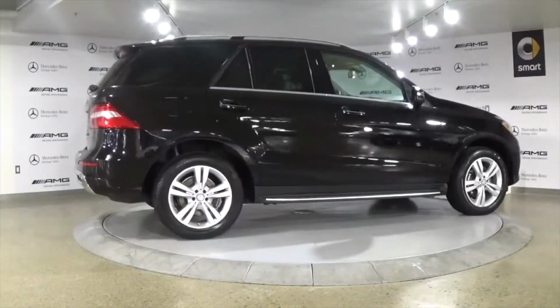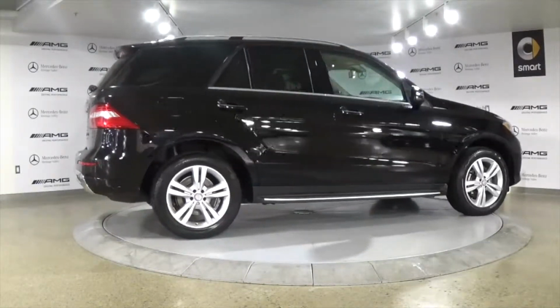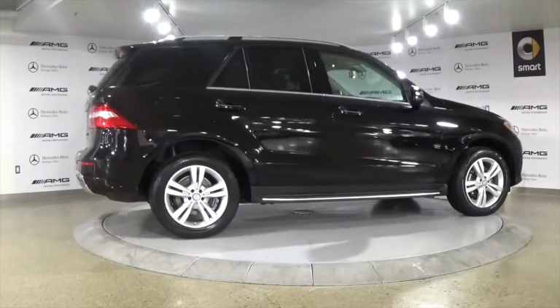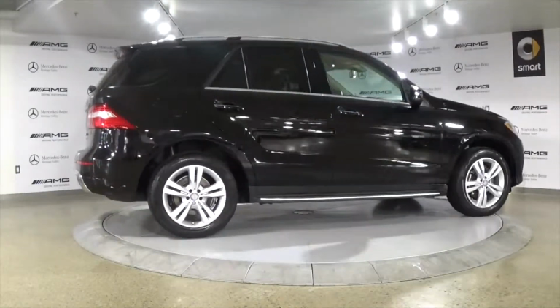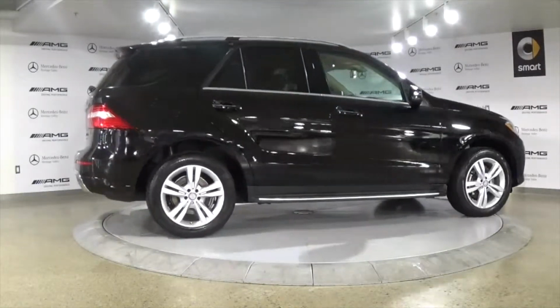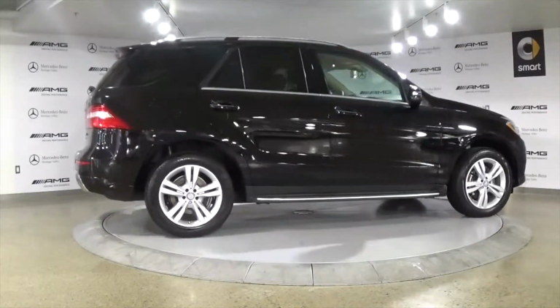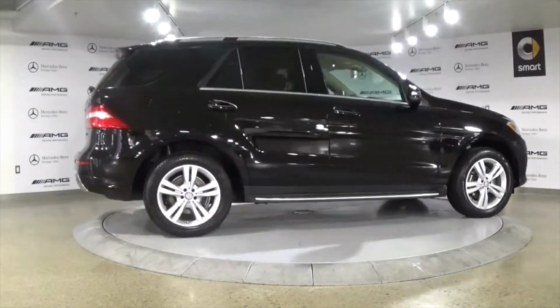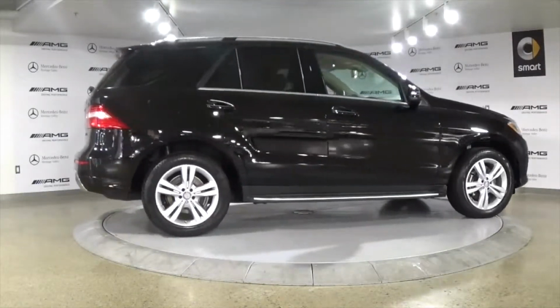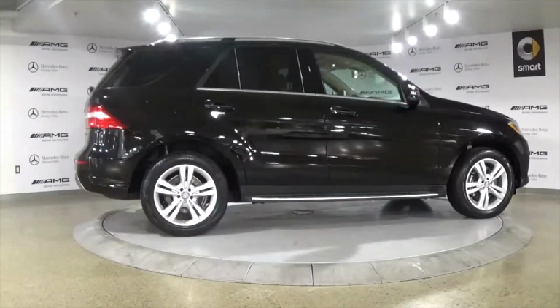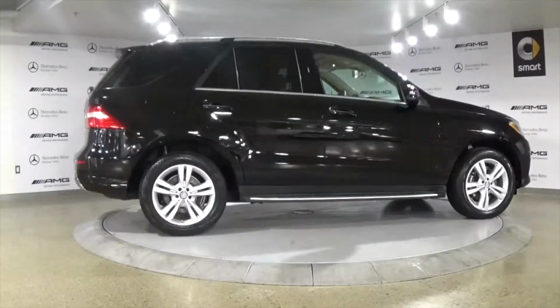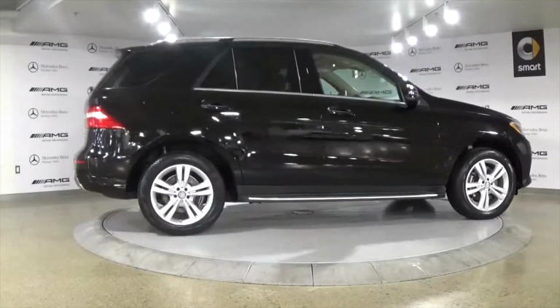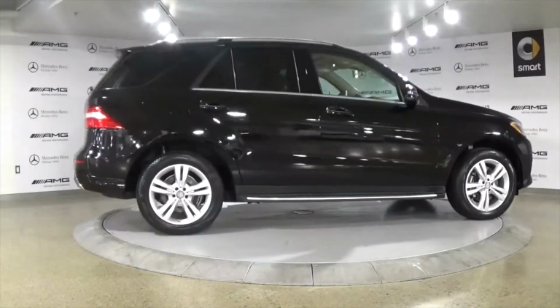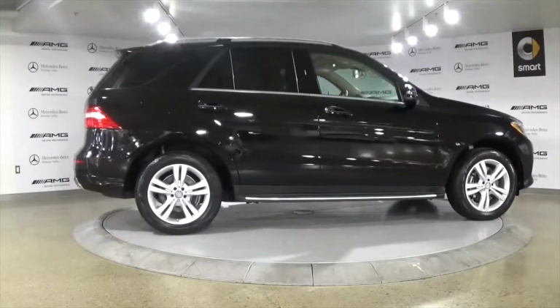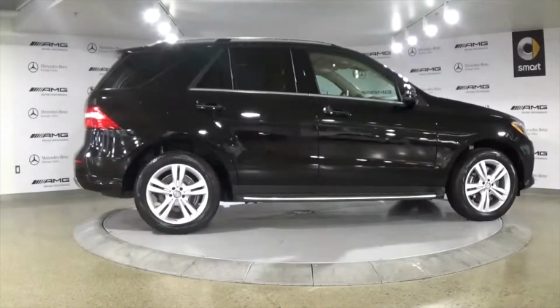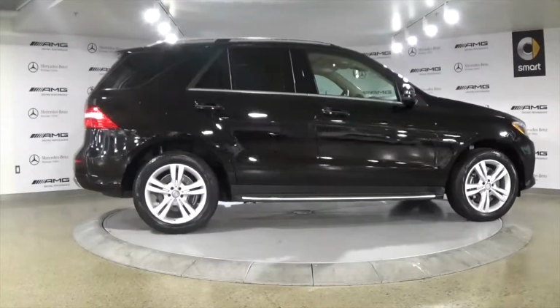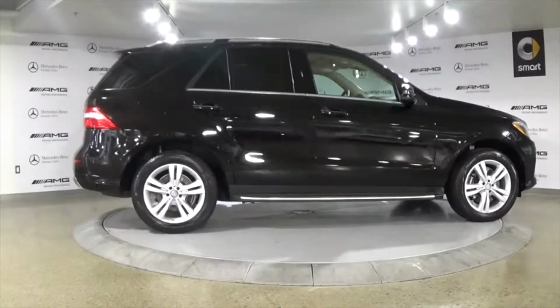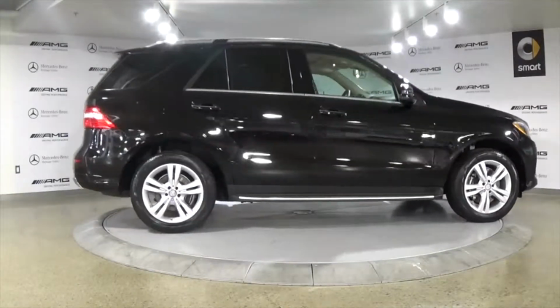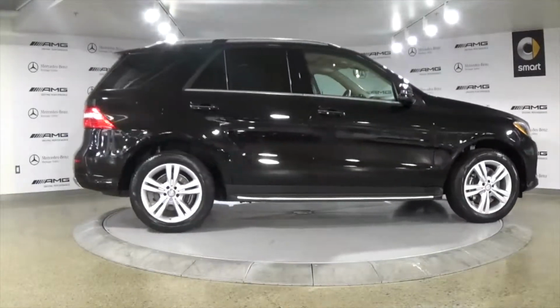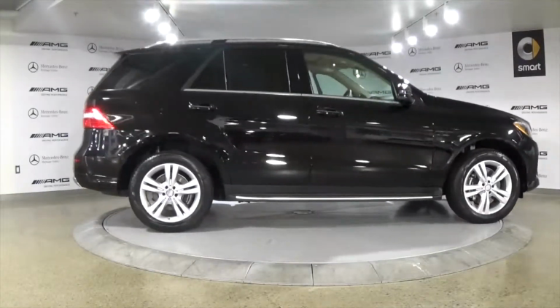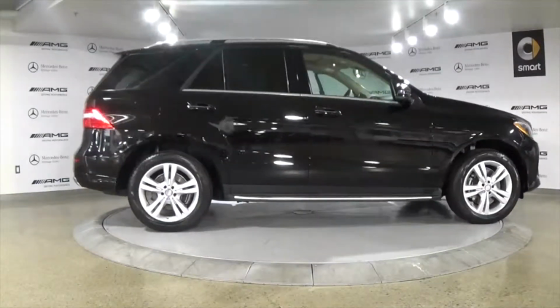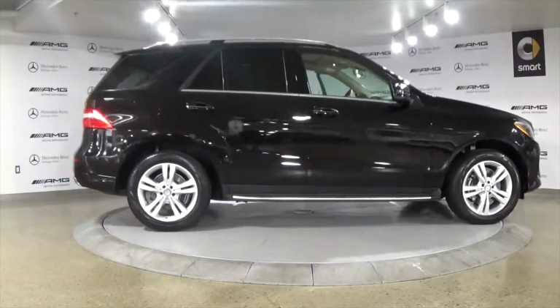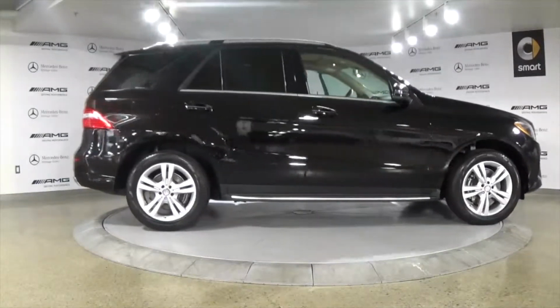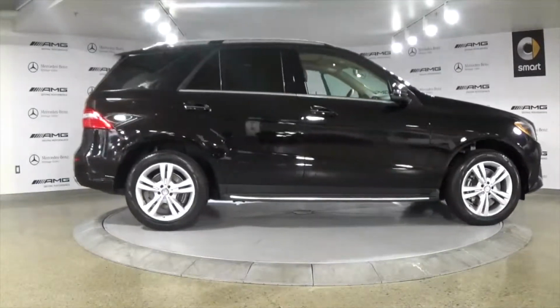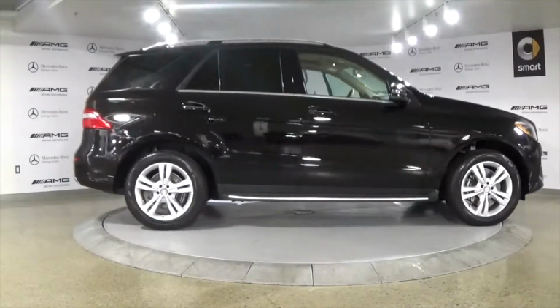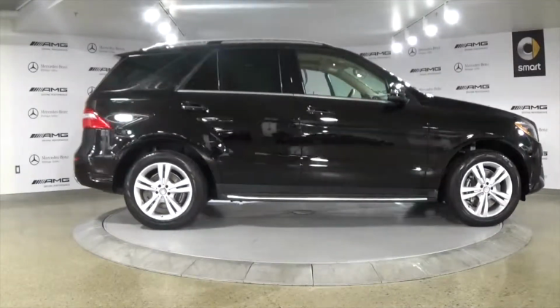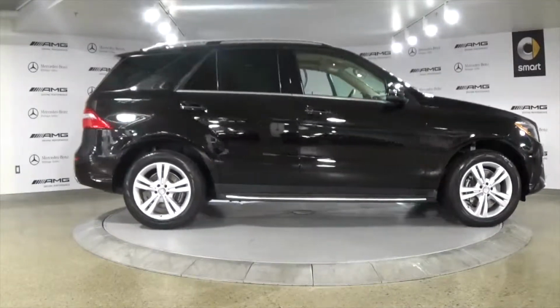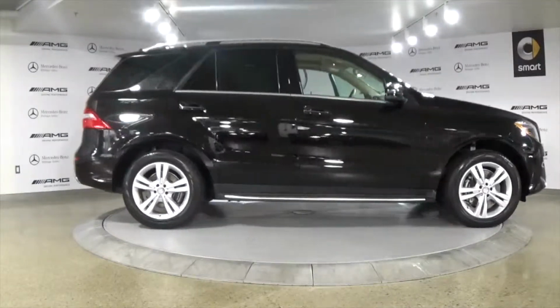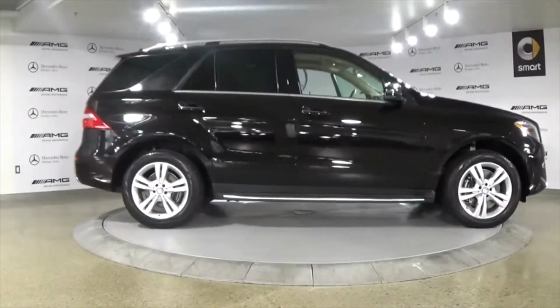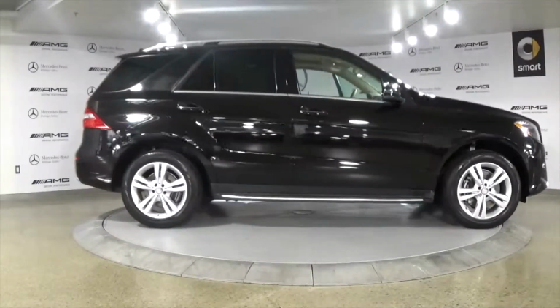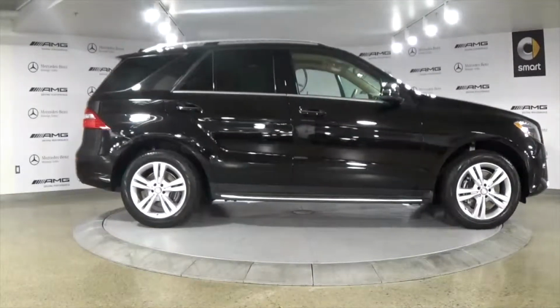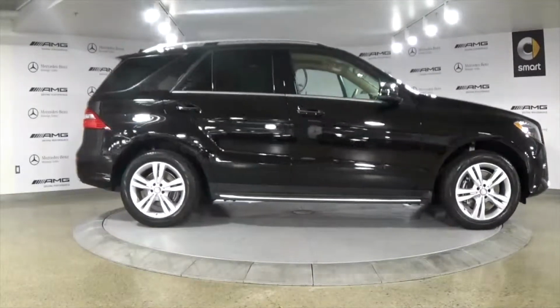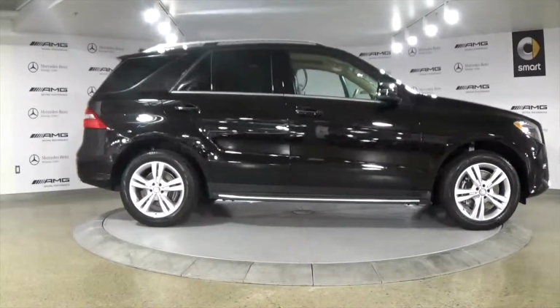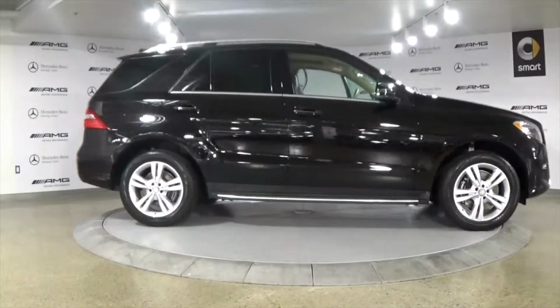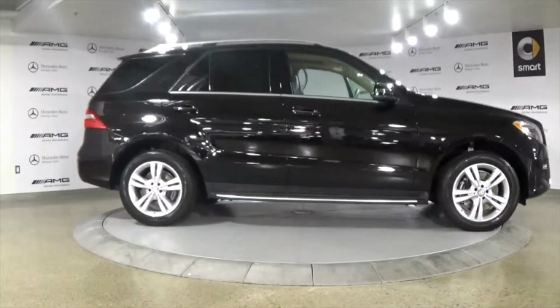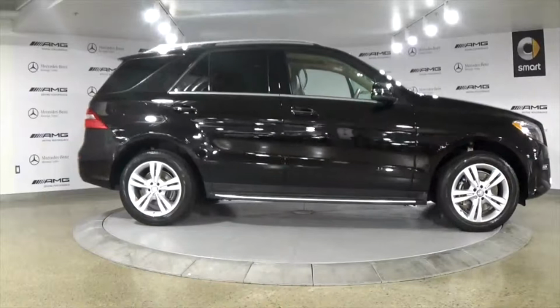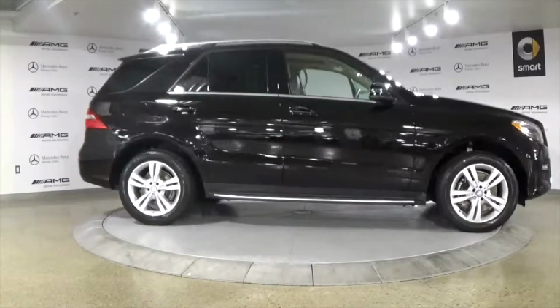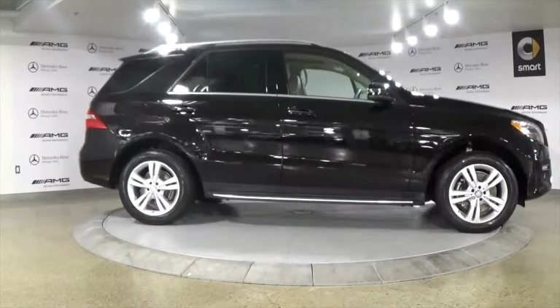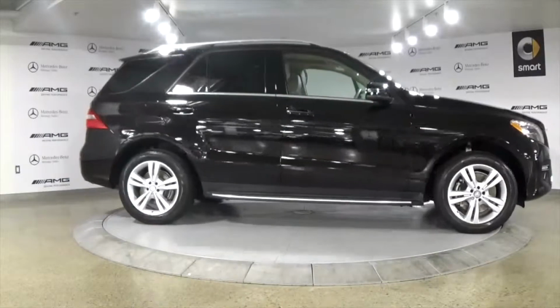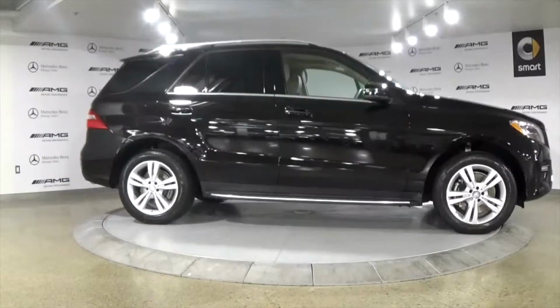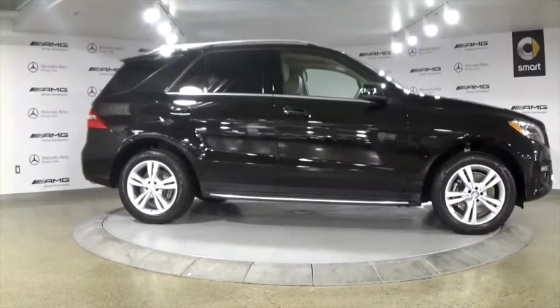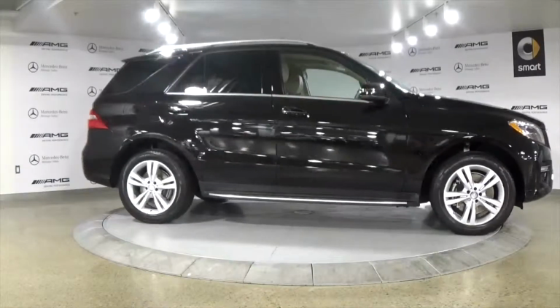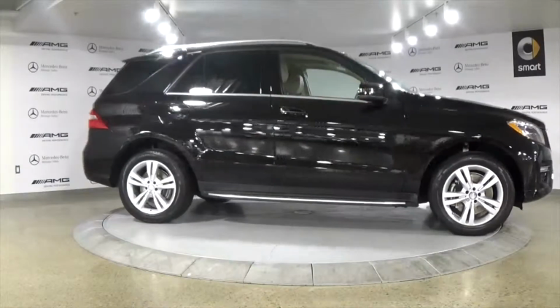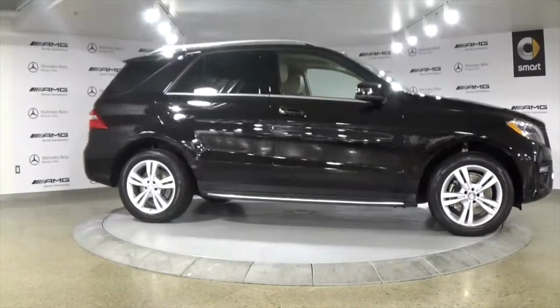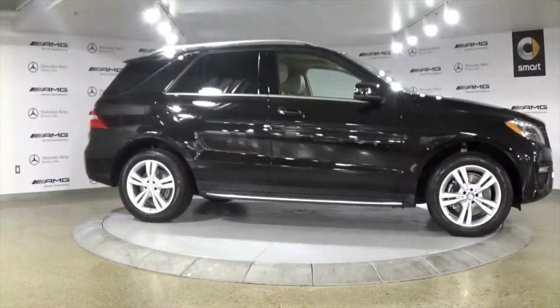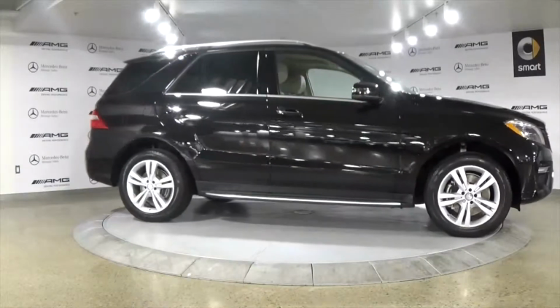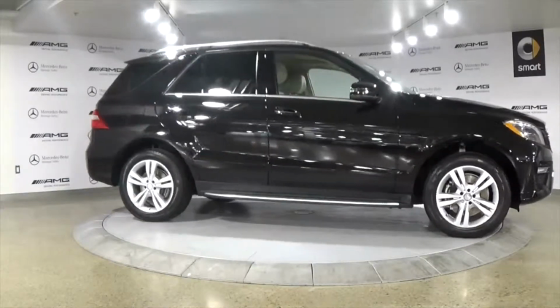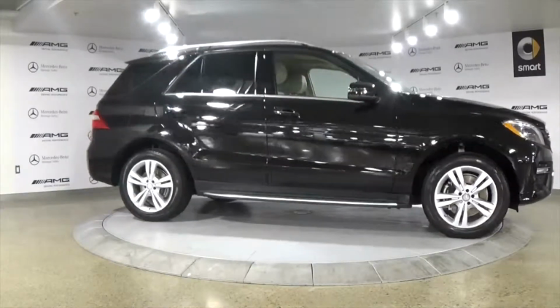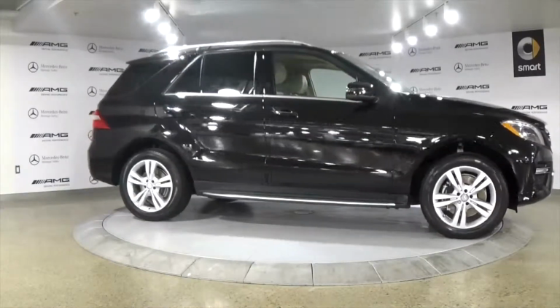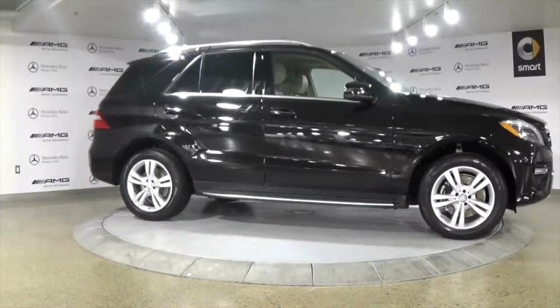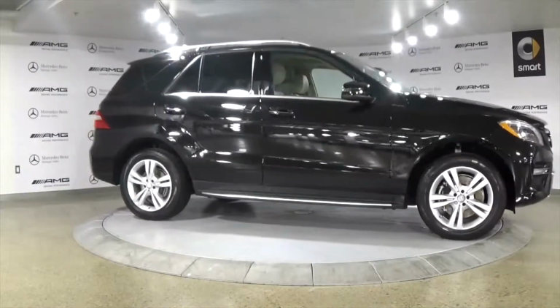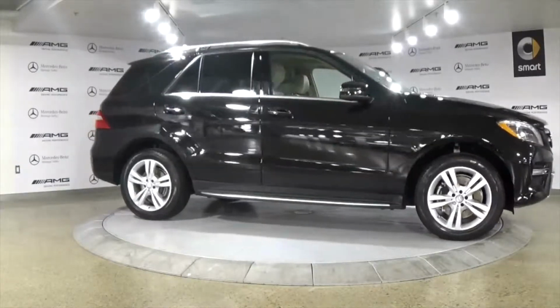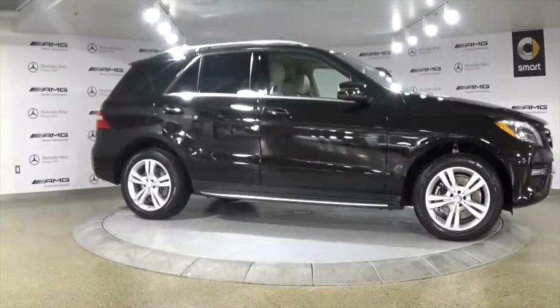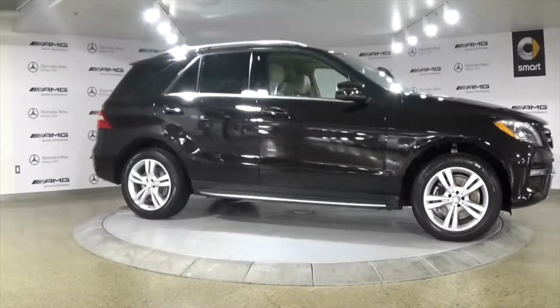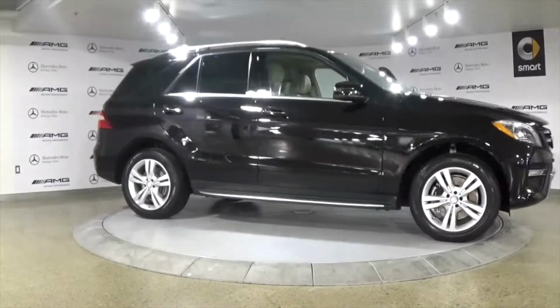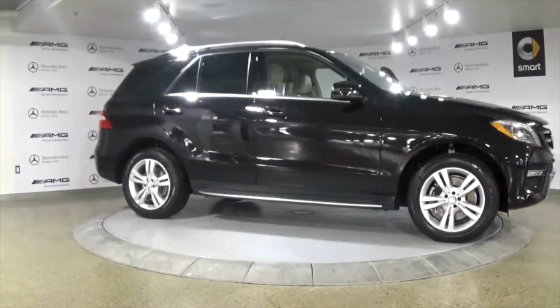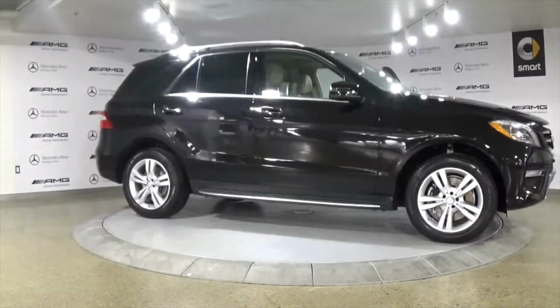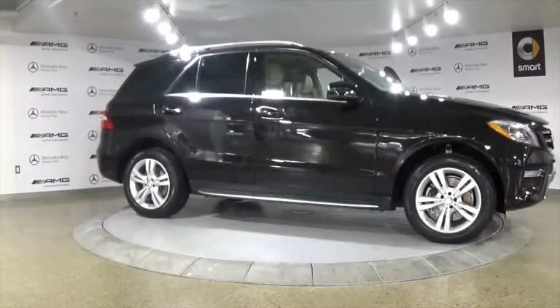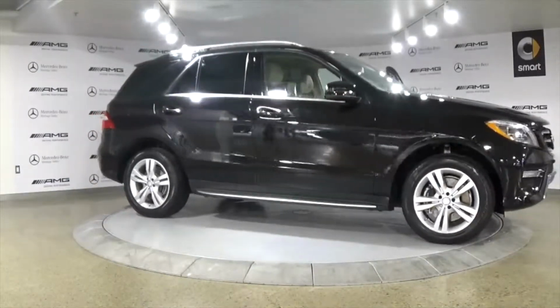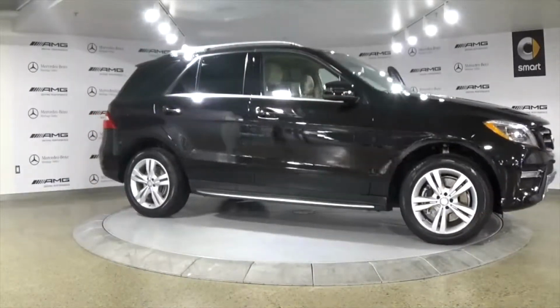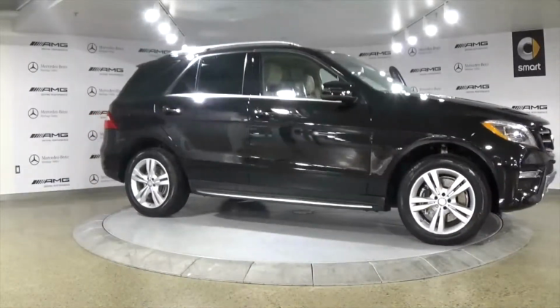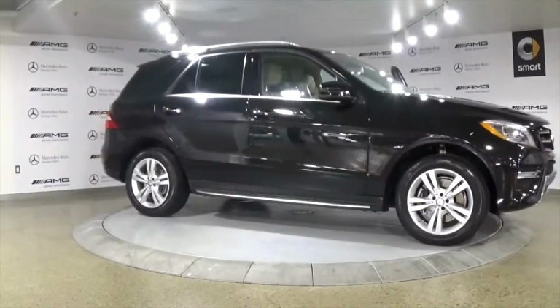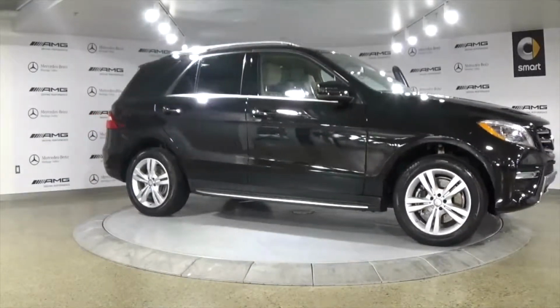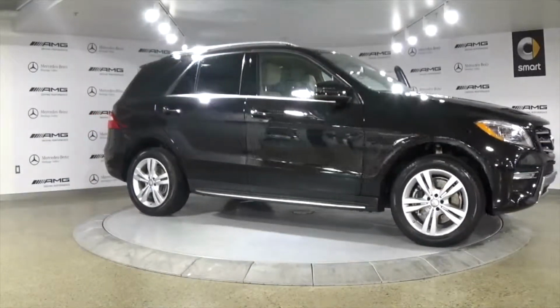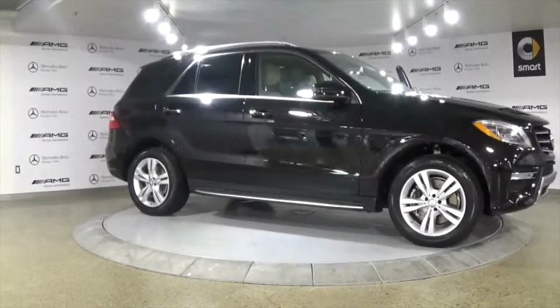For more information or to book your test drive appointment today, please call 780-431-5100.